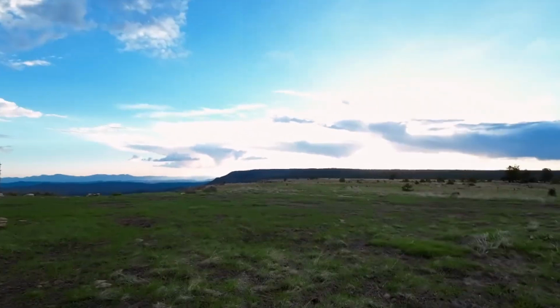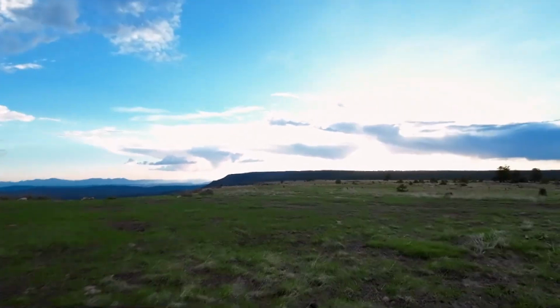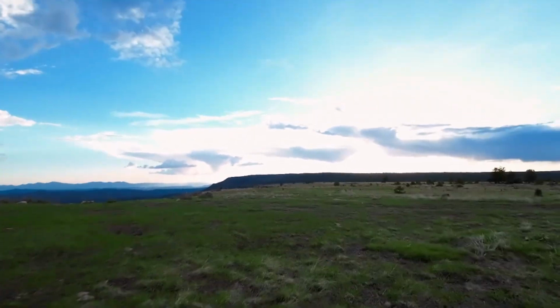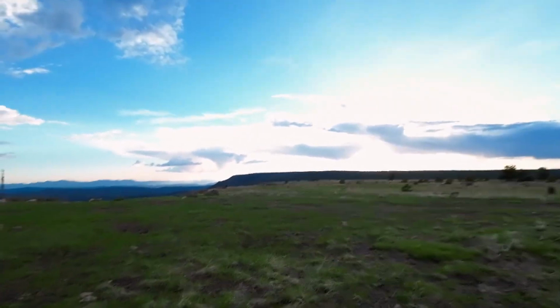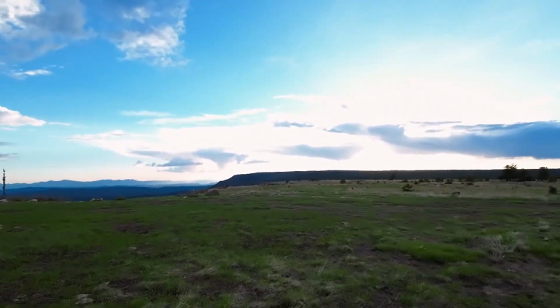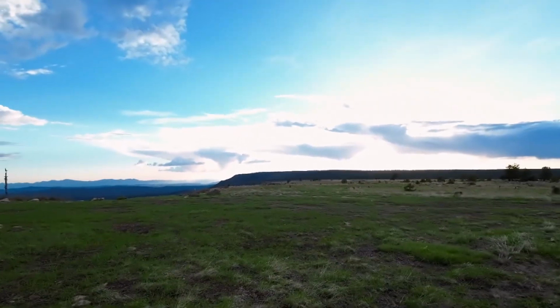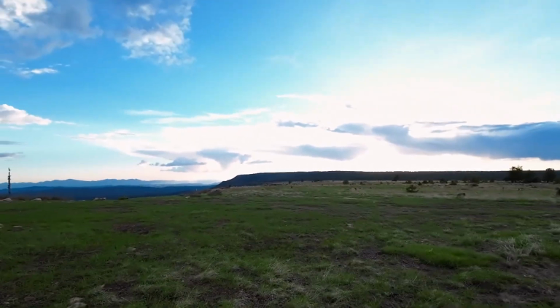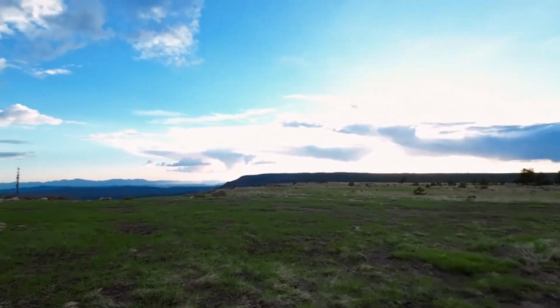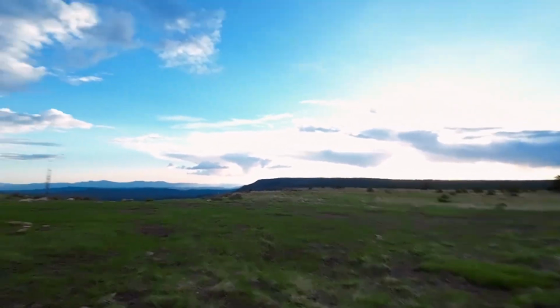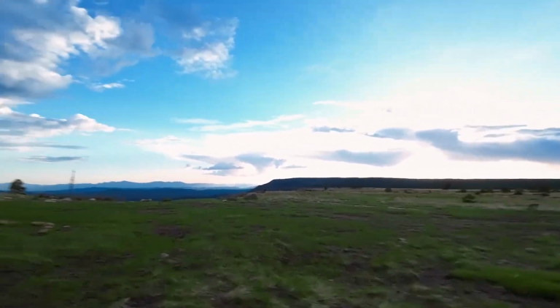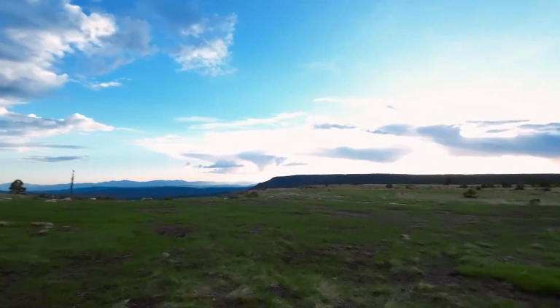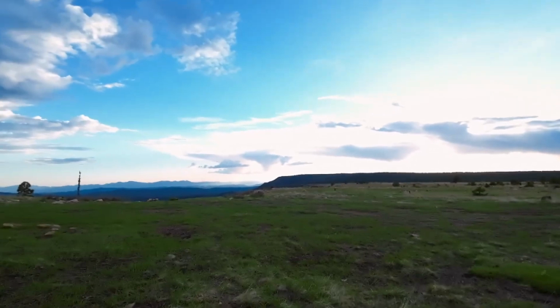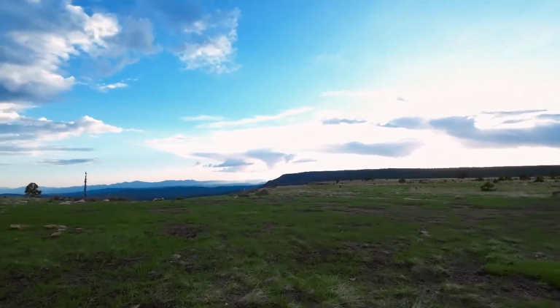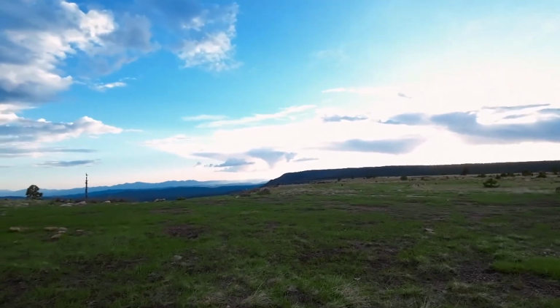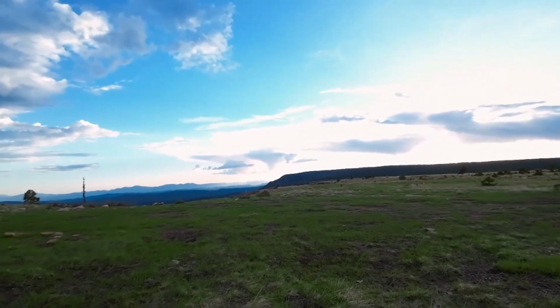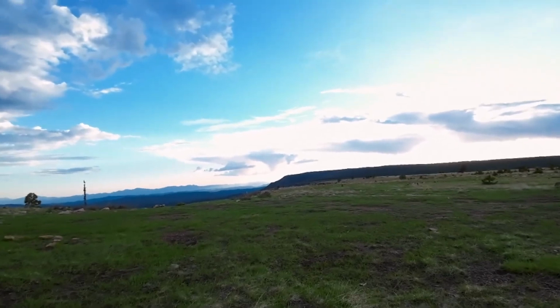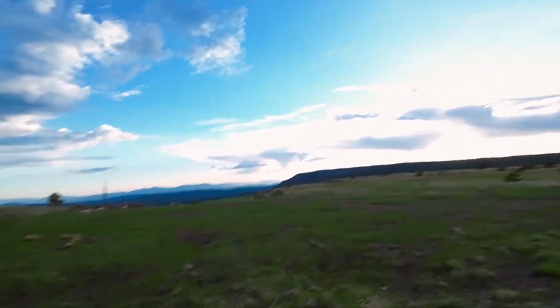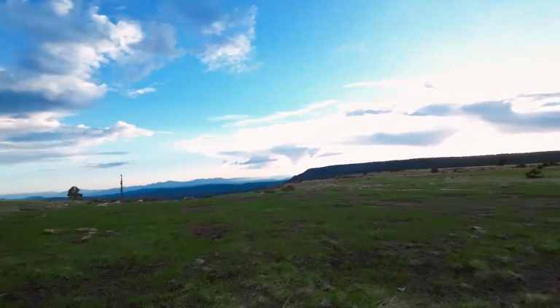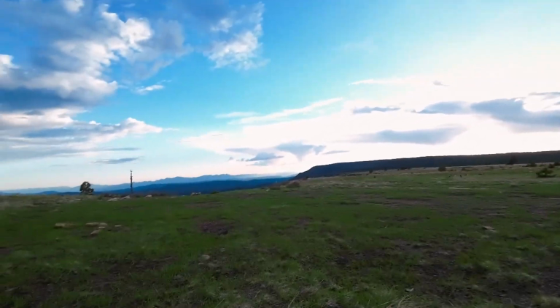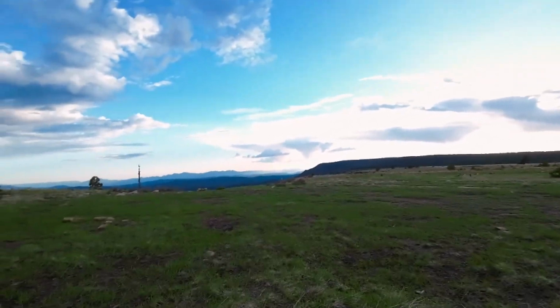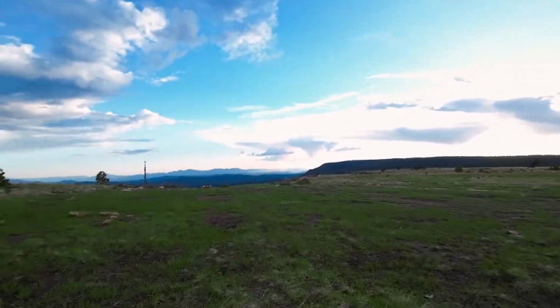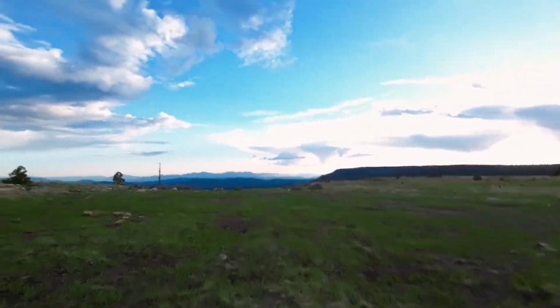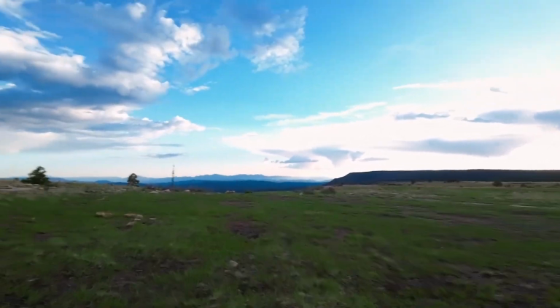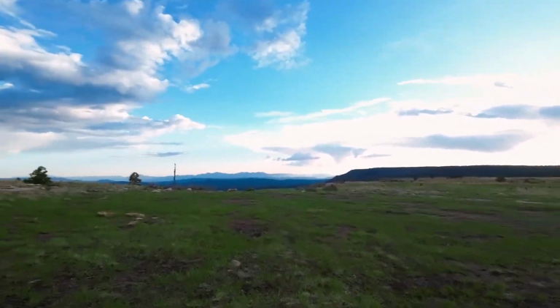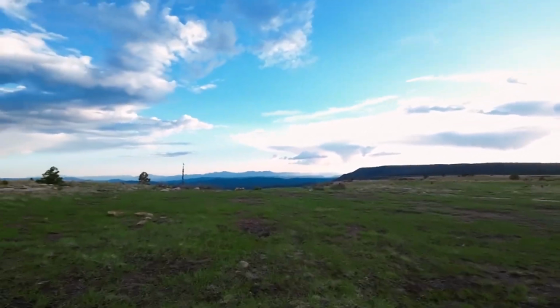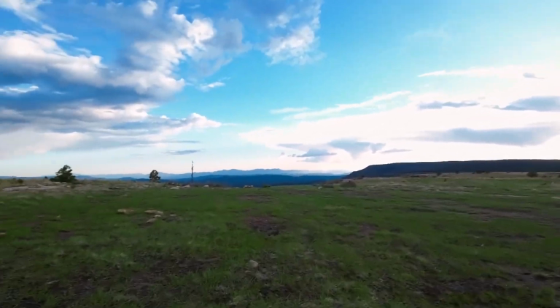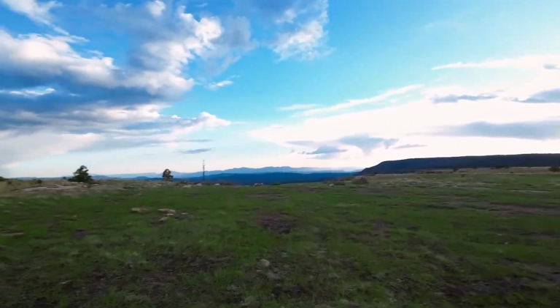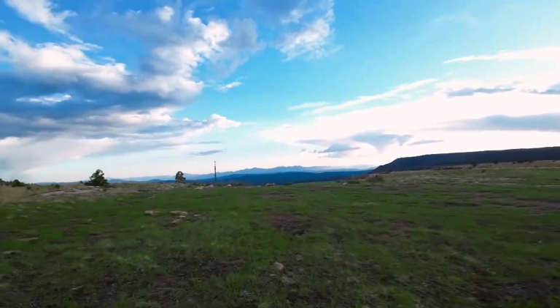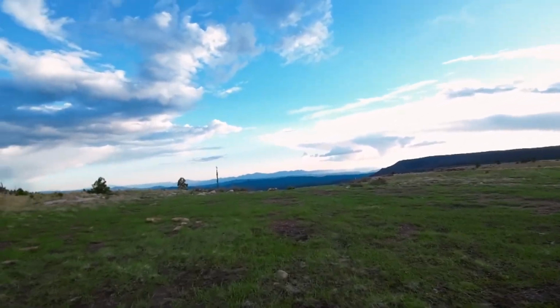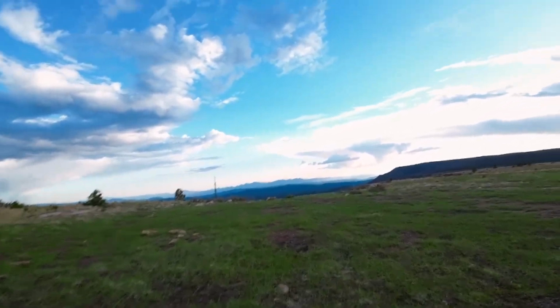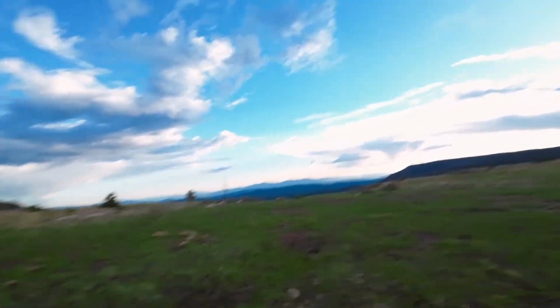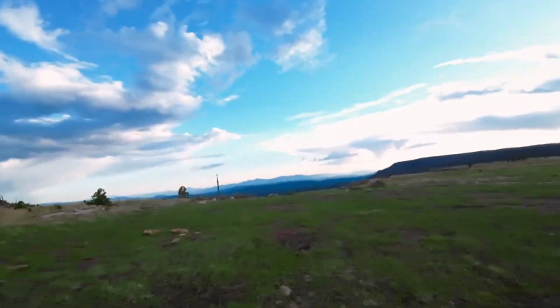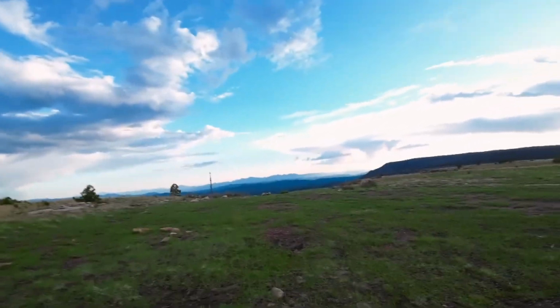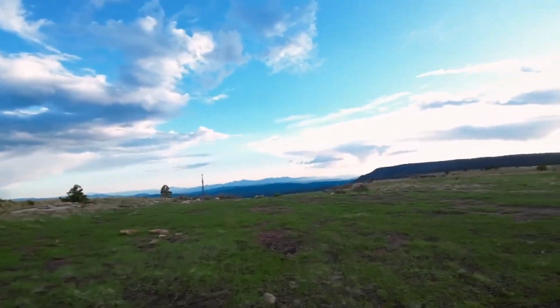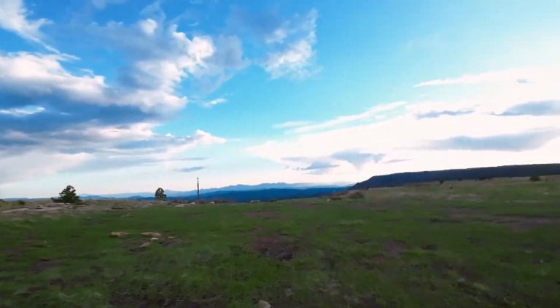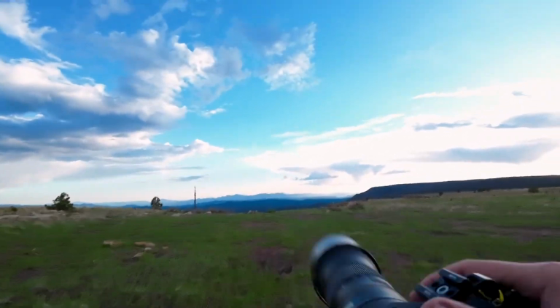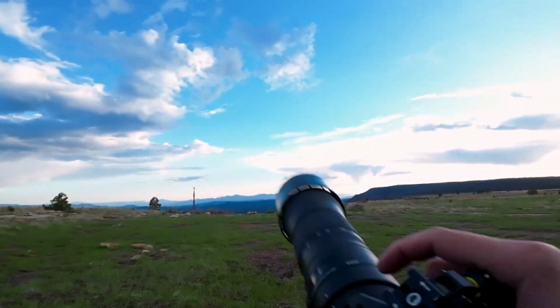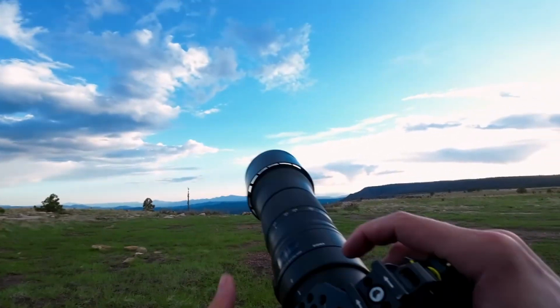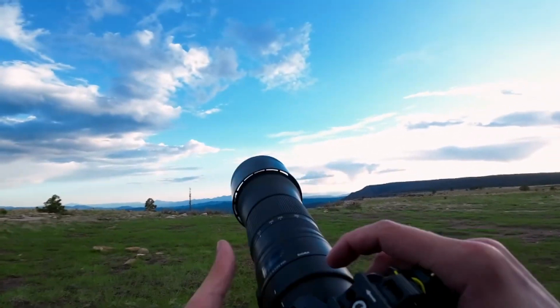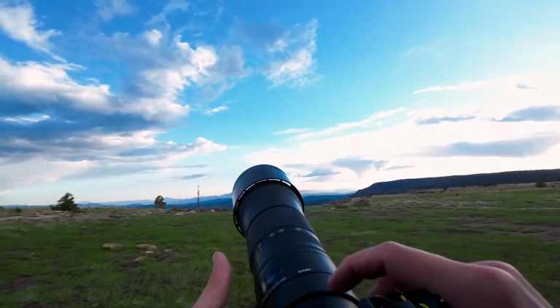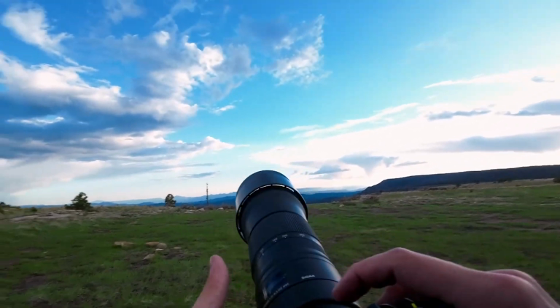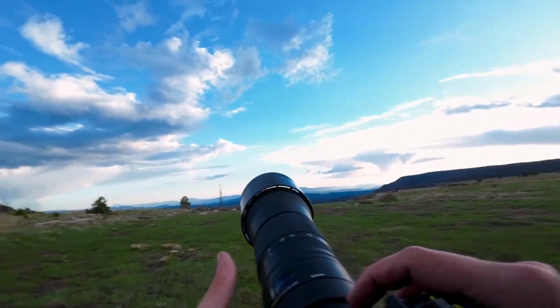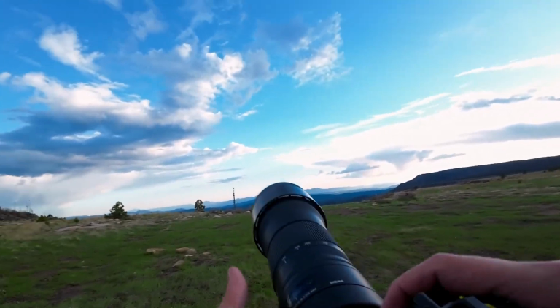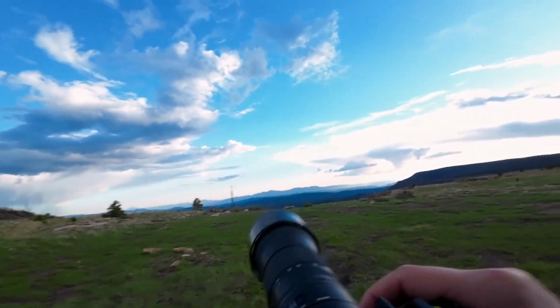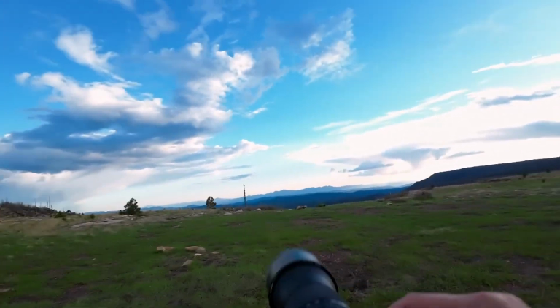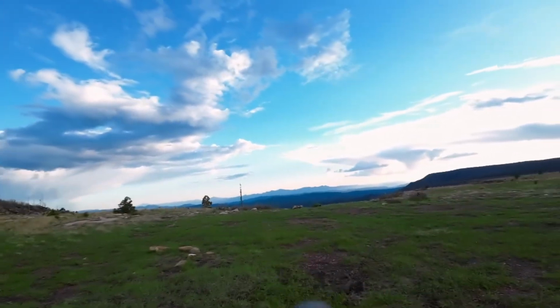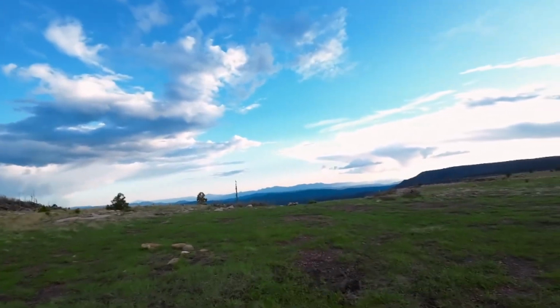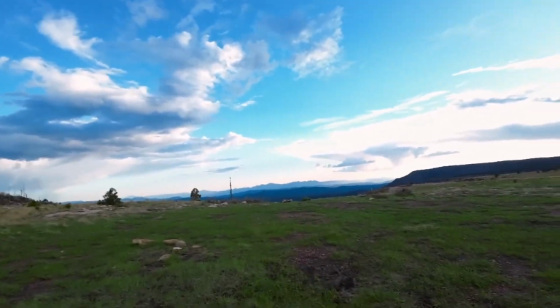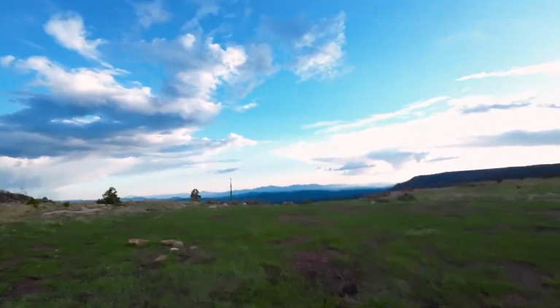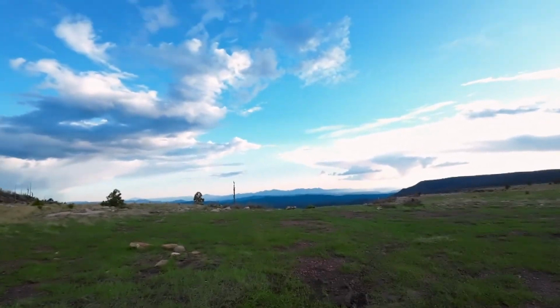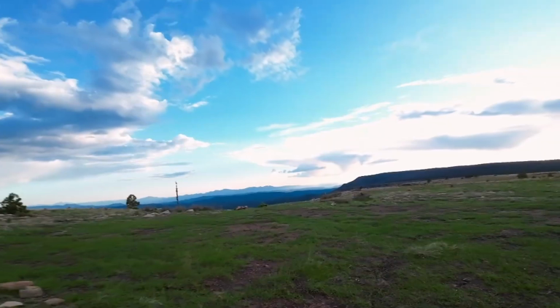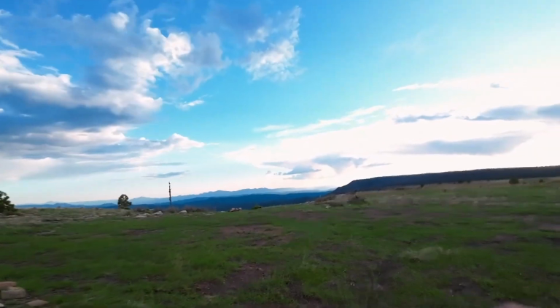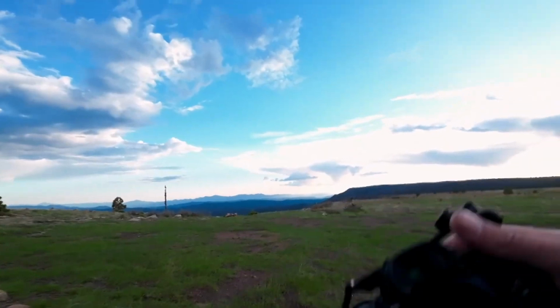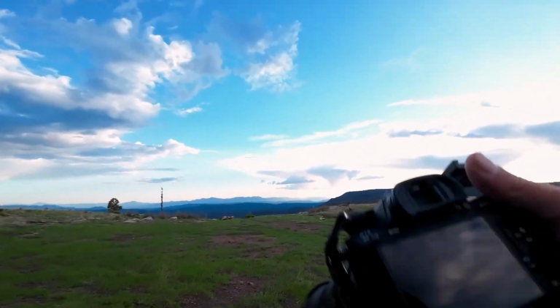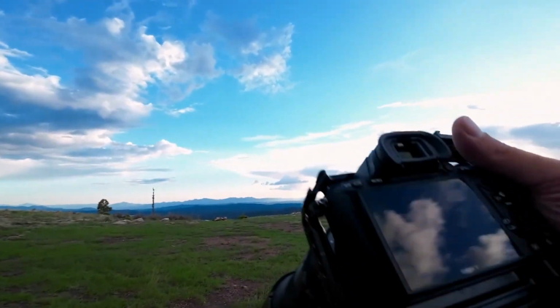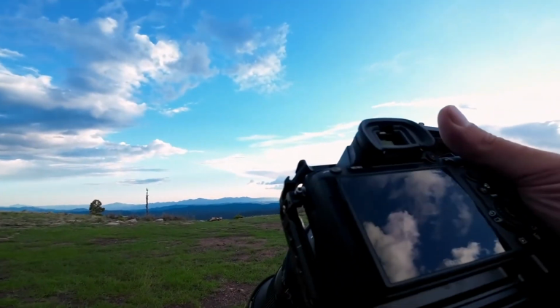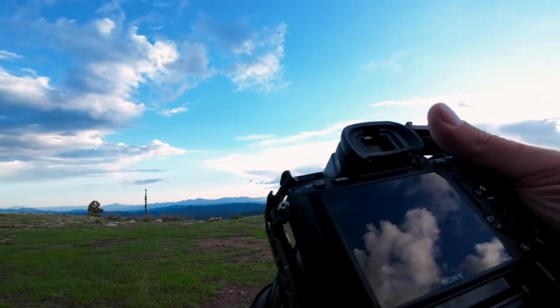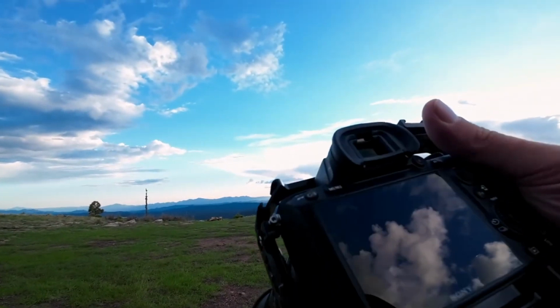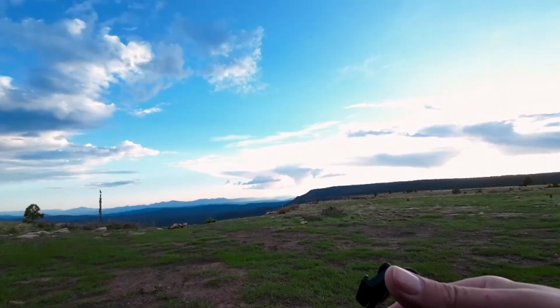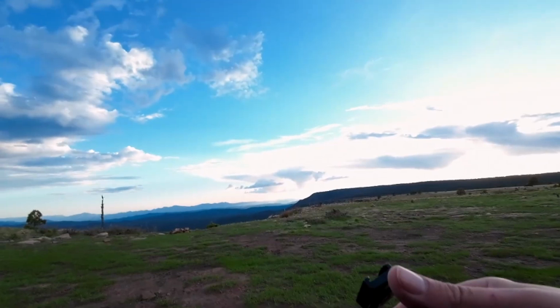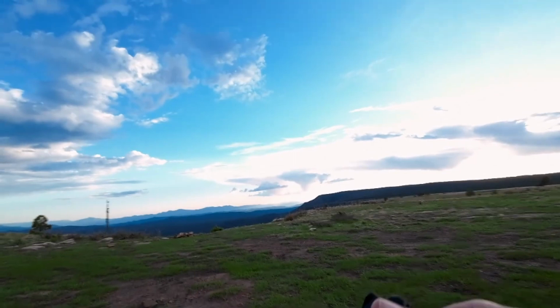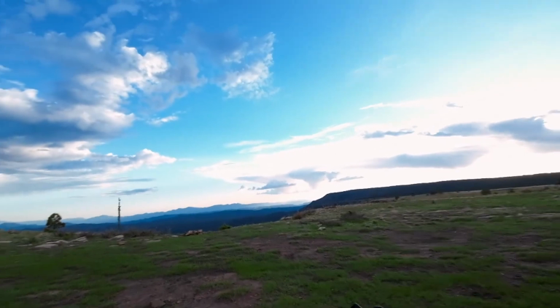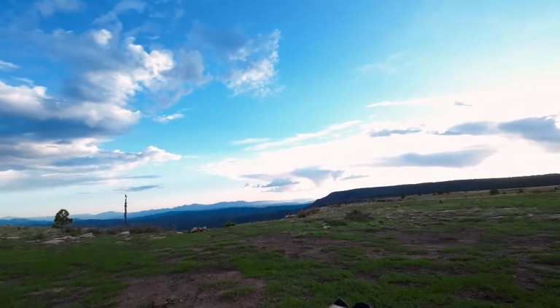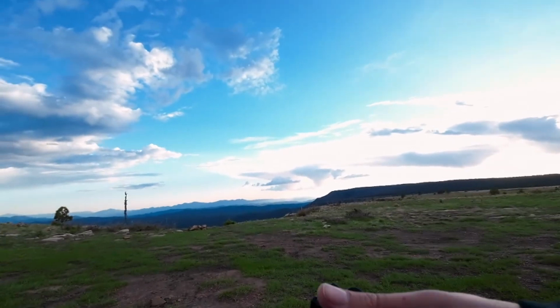Monument Valley yesterday, Payson today. So we're going to go out with the 150-600 and do some shots like this.